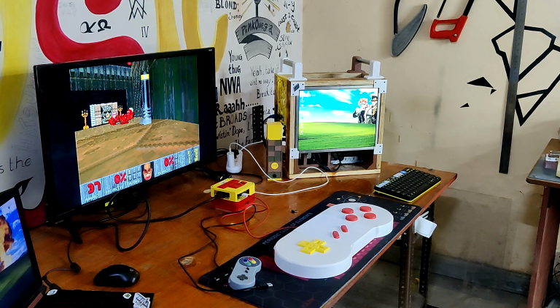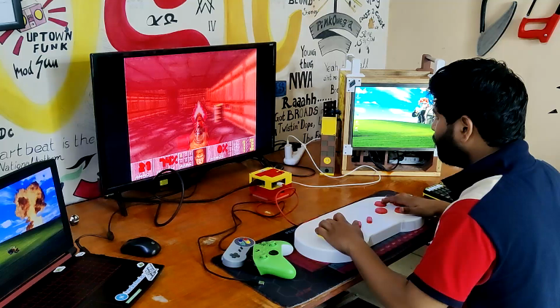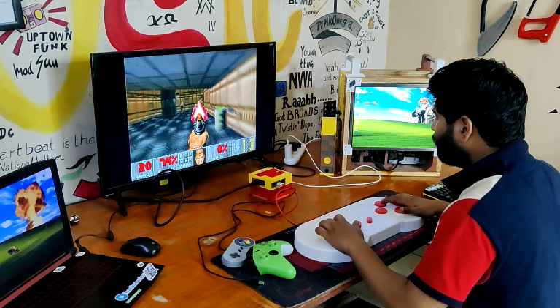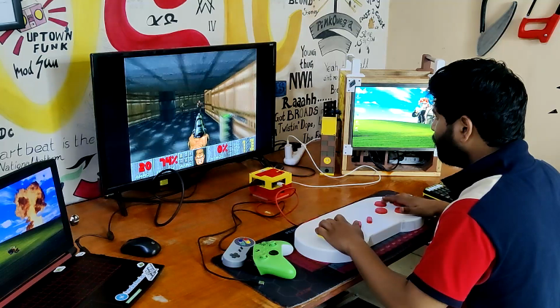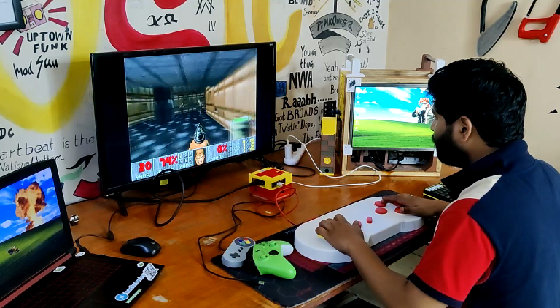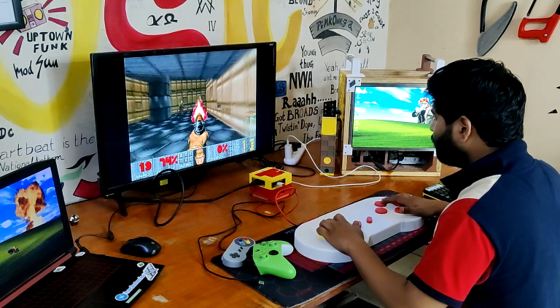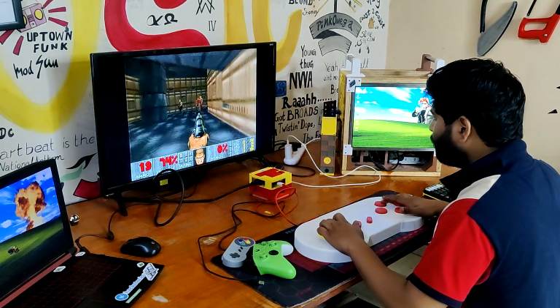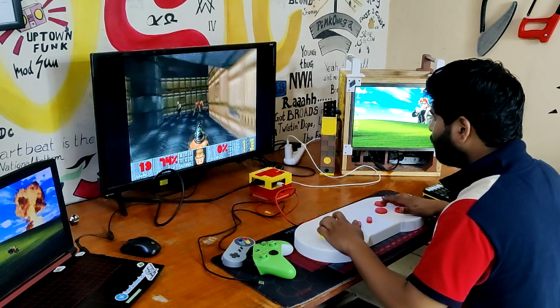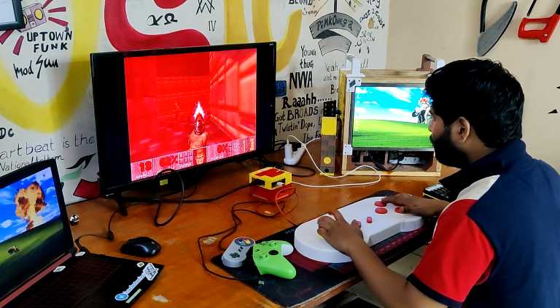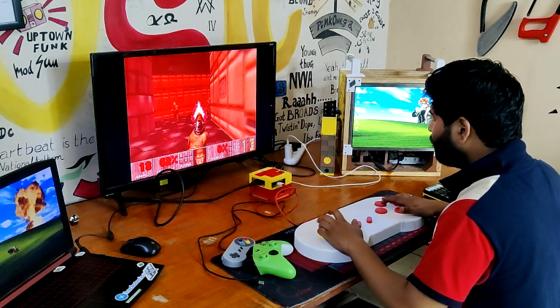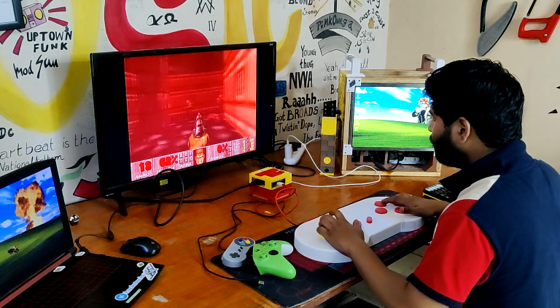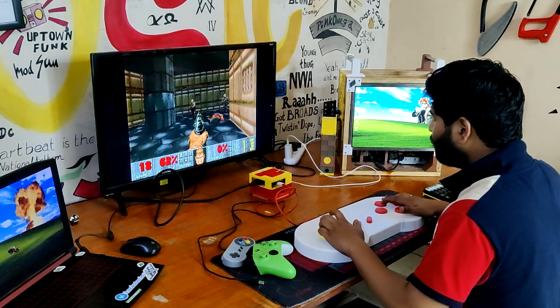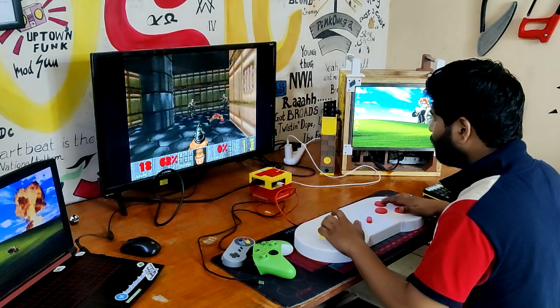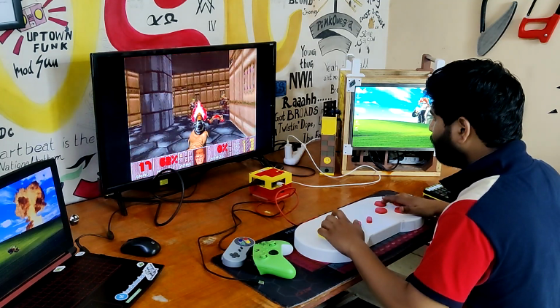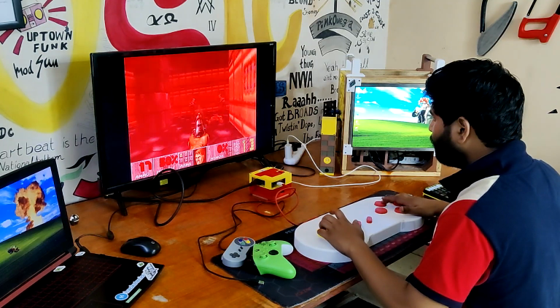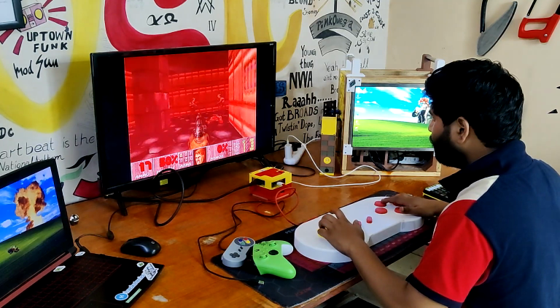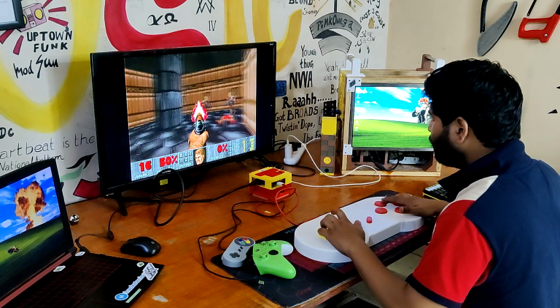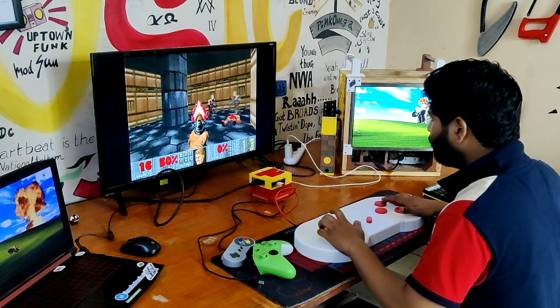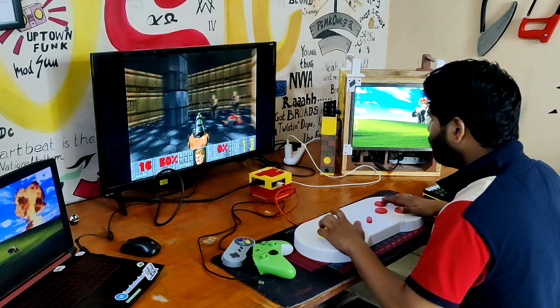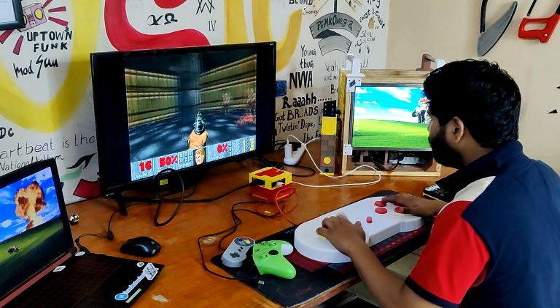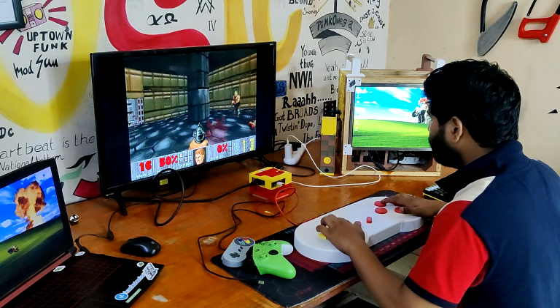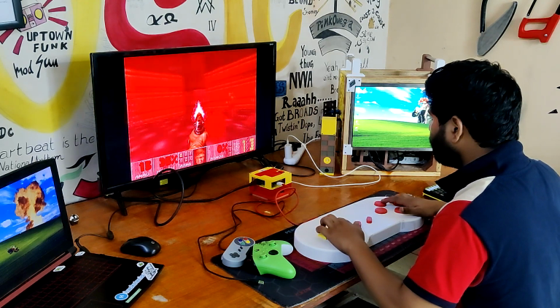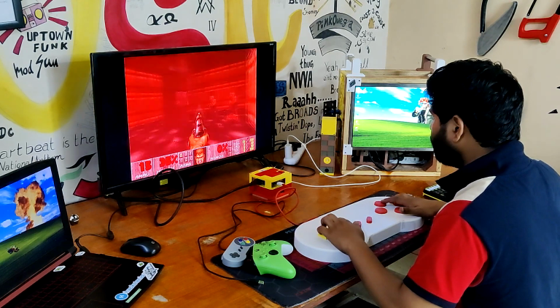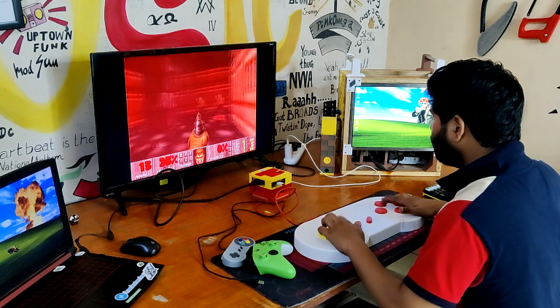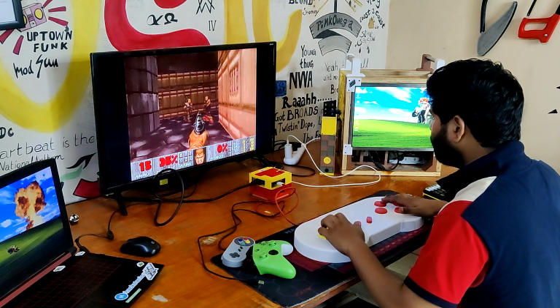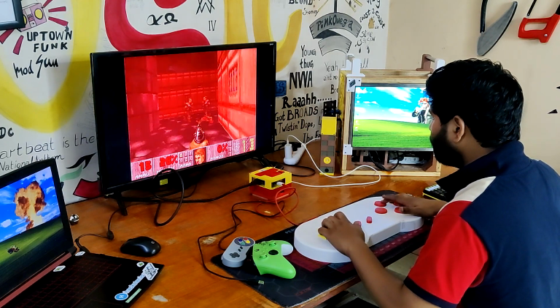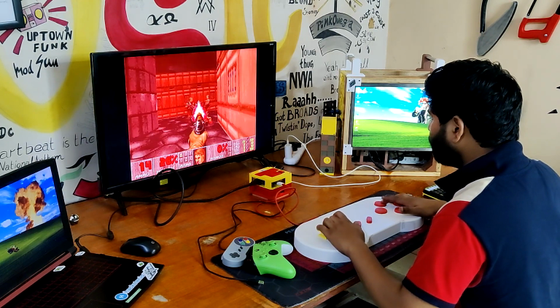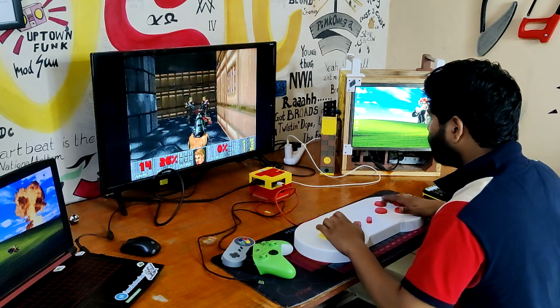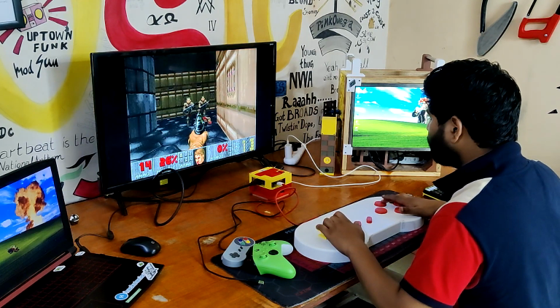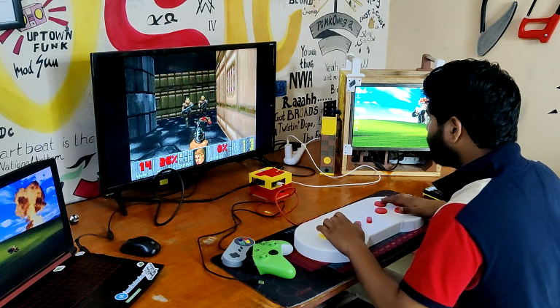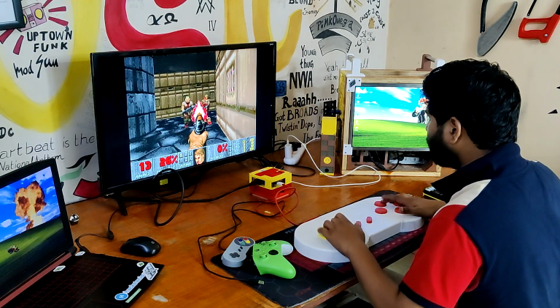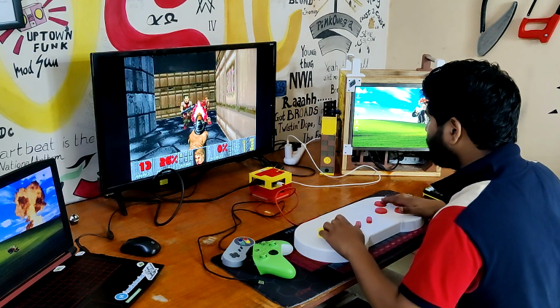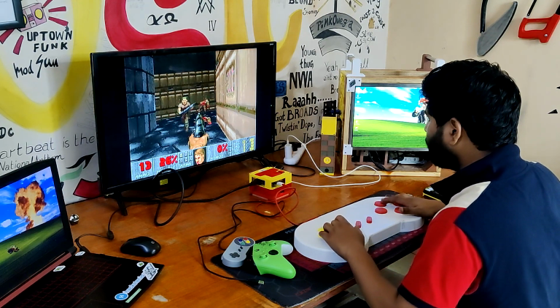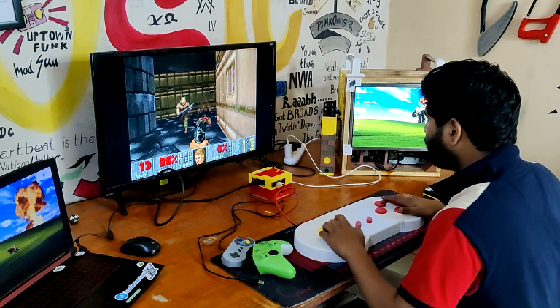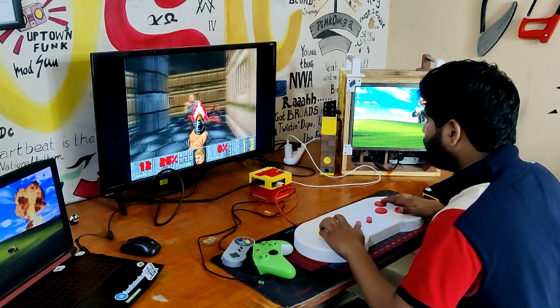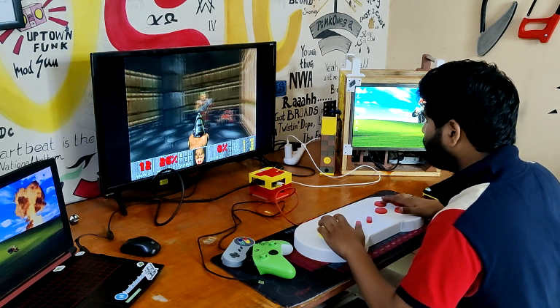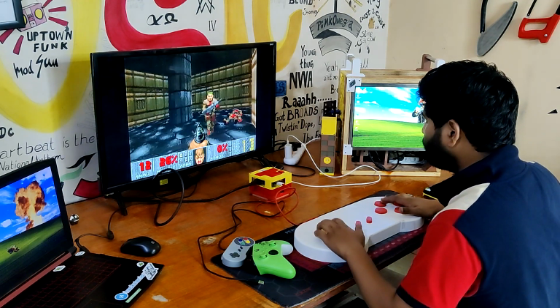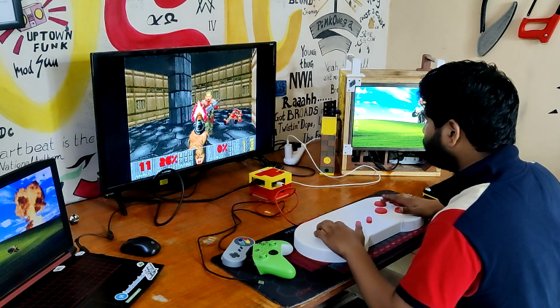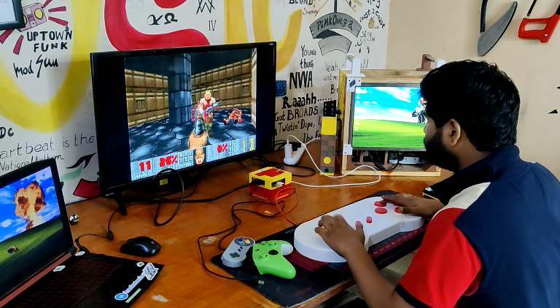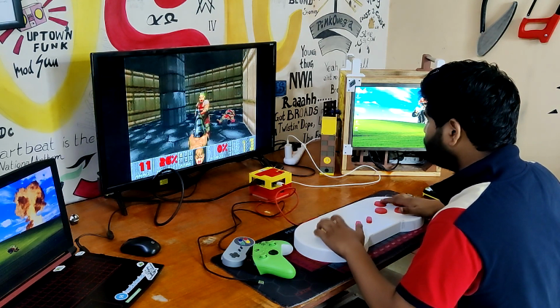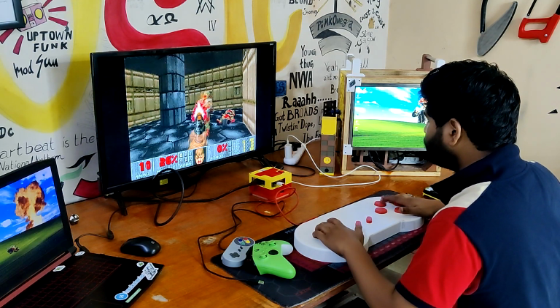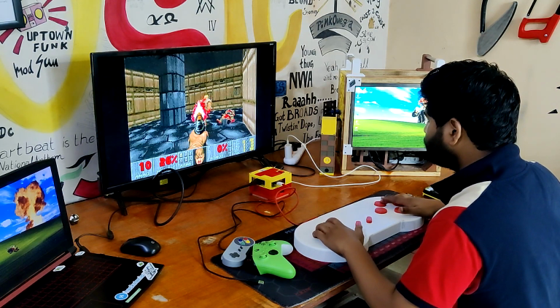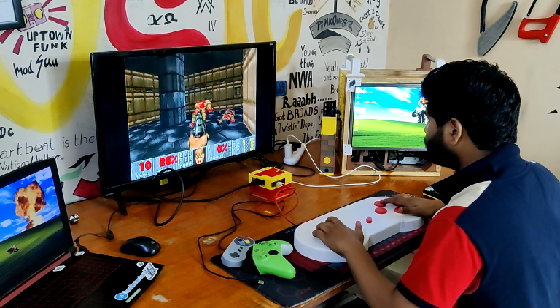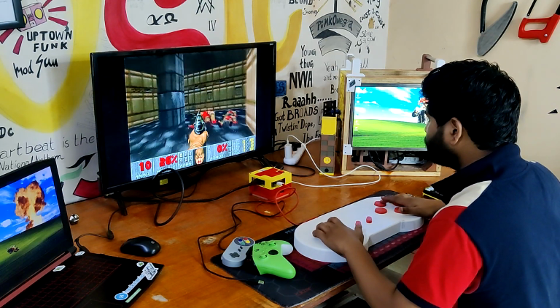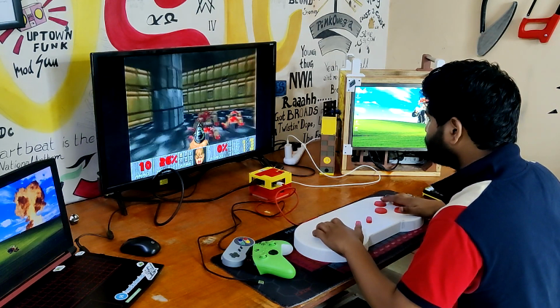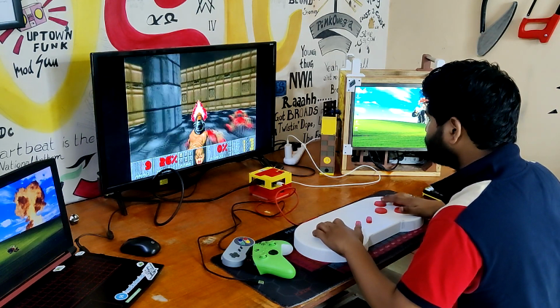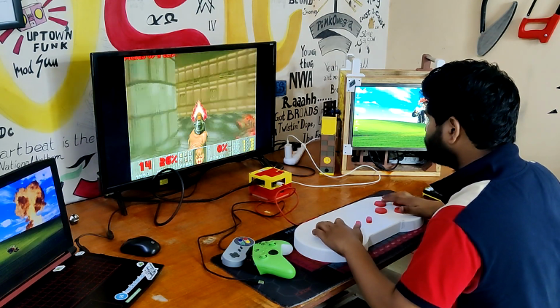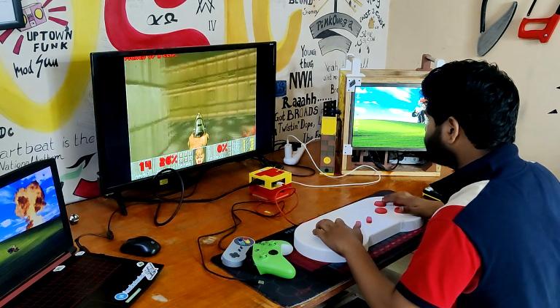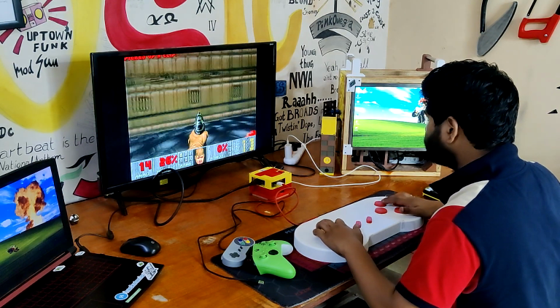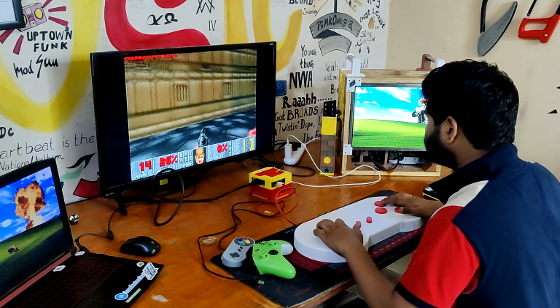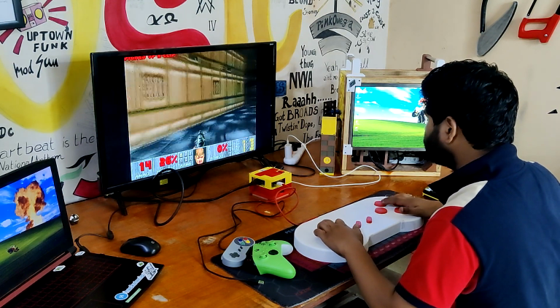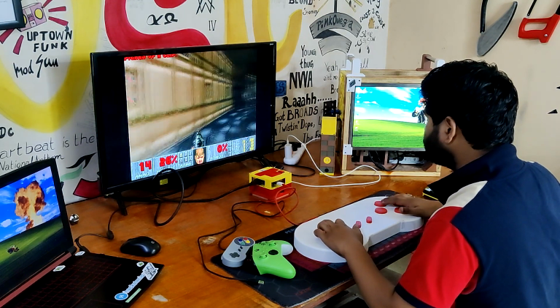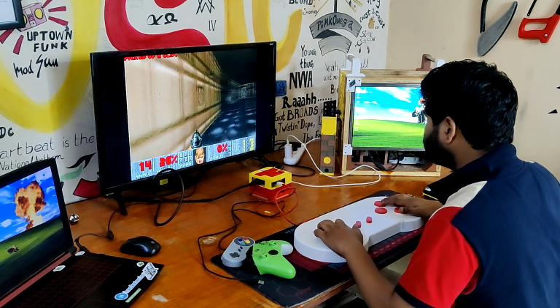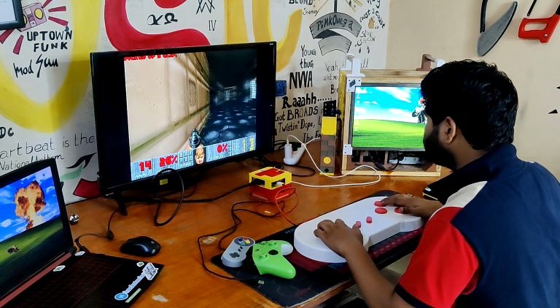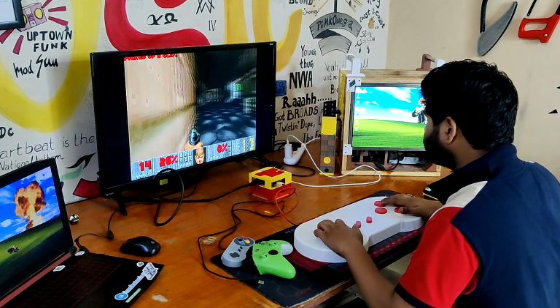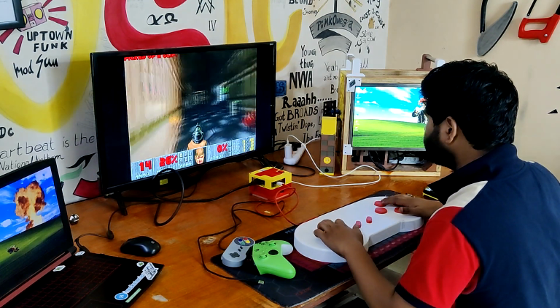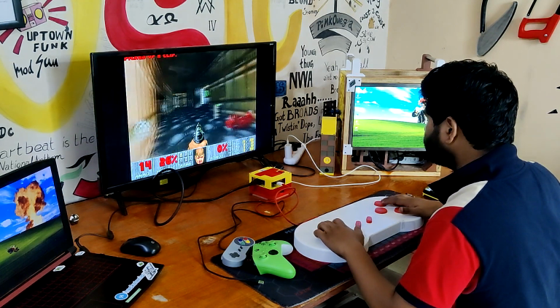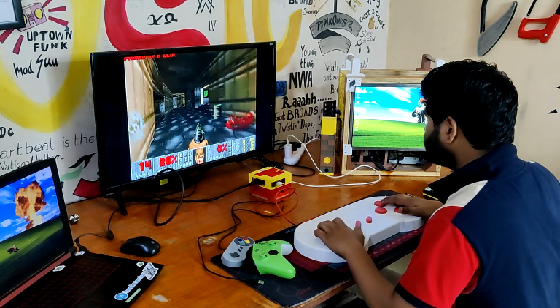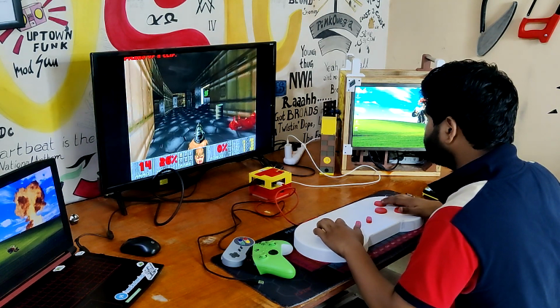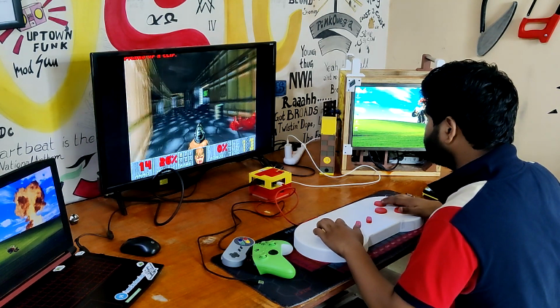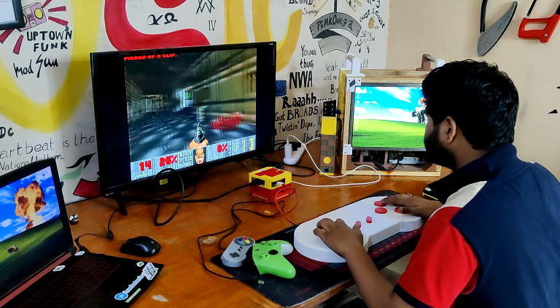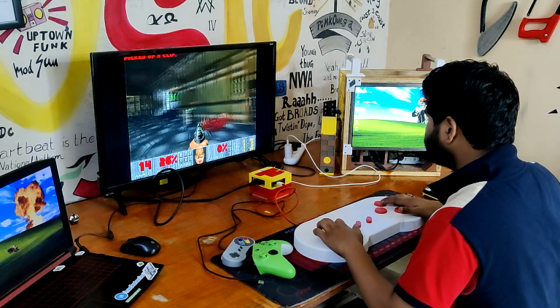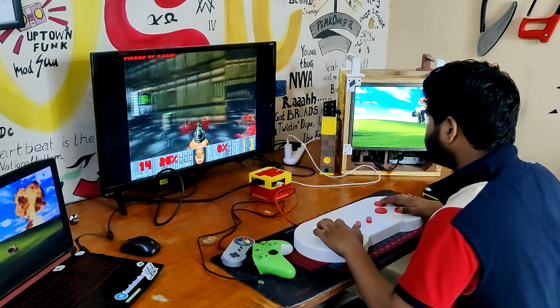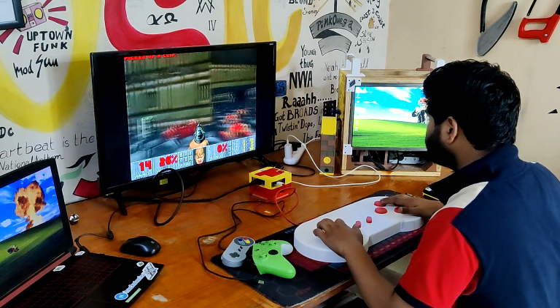I had to set the controller down on the table and use the keys to play the game because it was too big to control while holding it in the air.